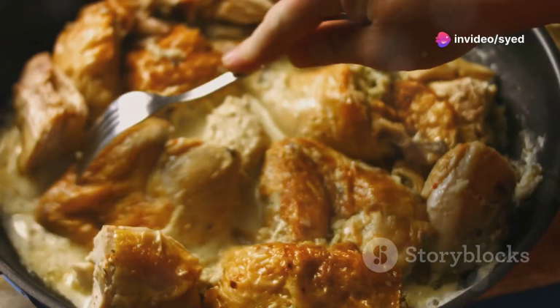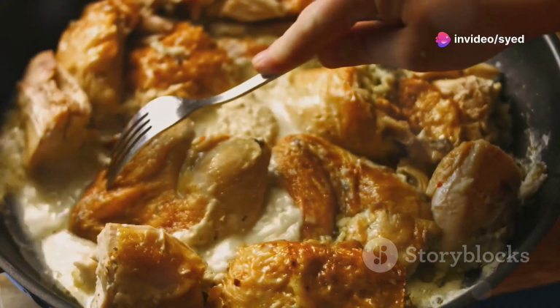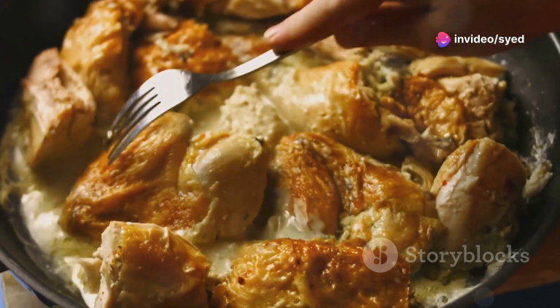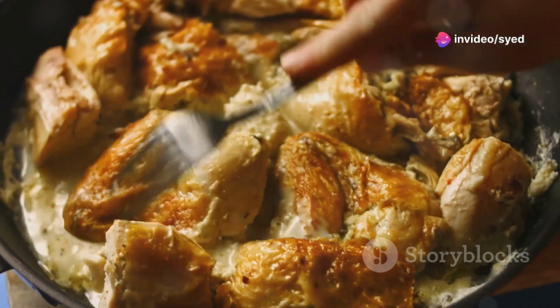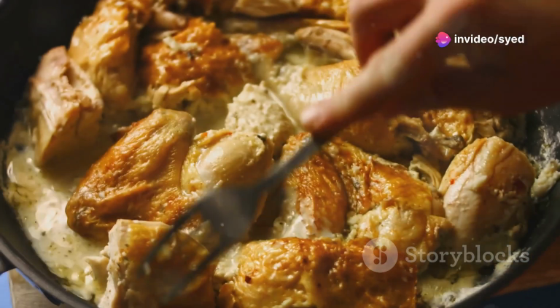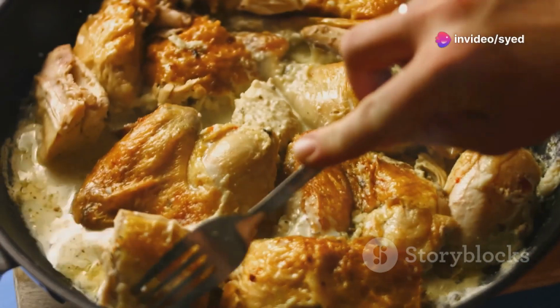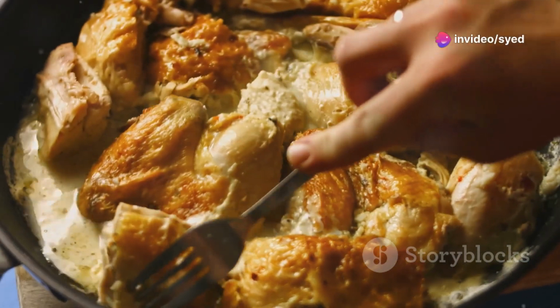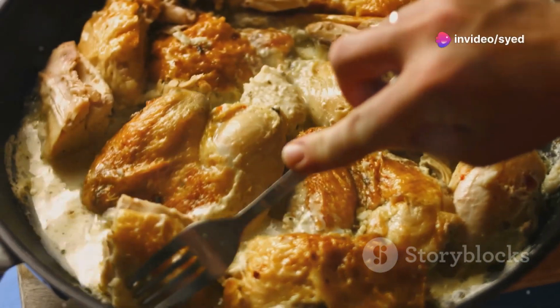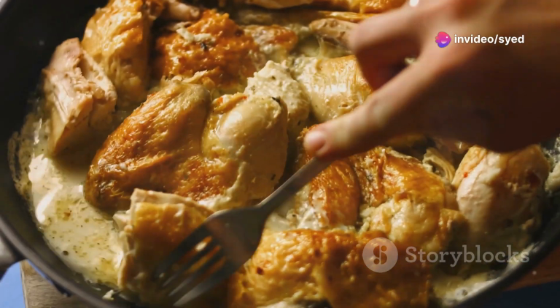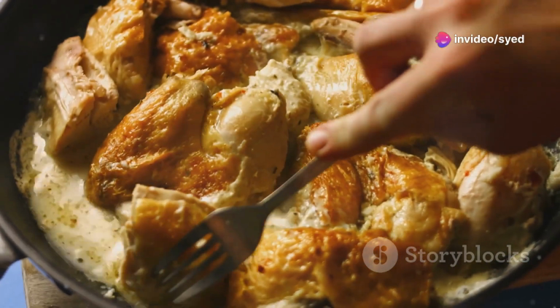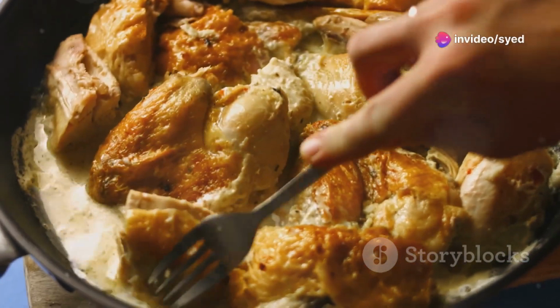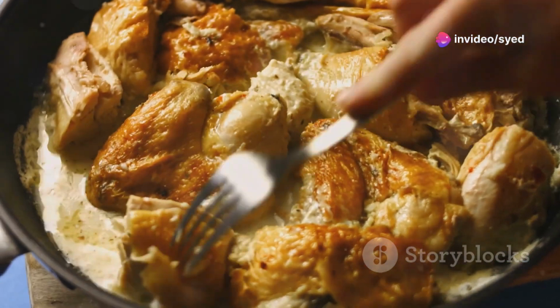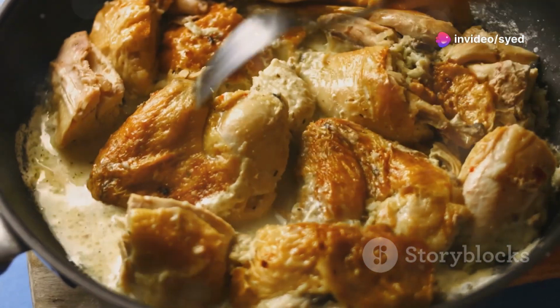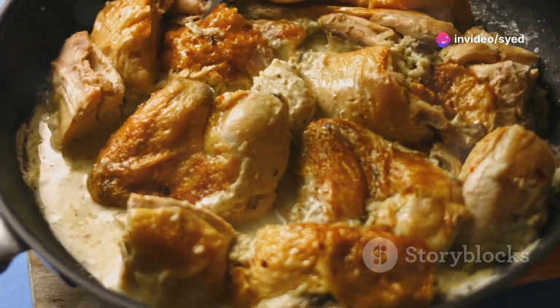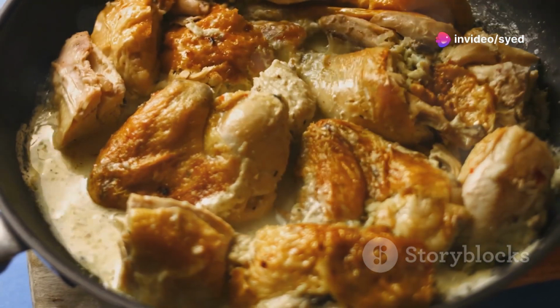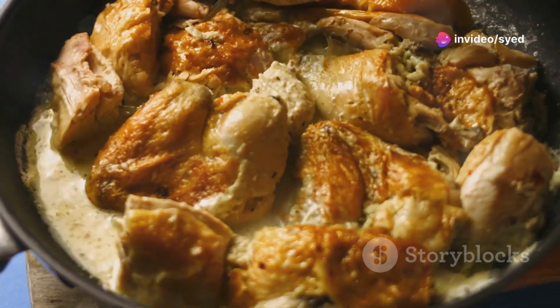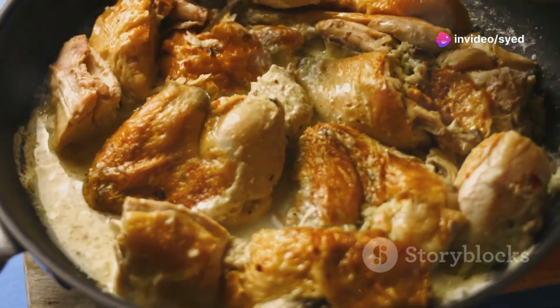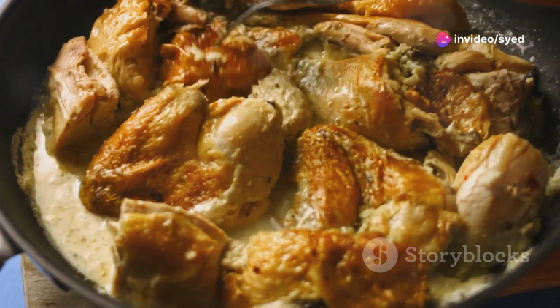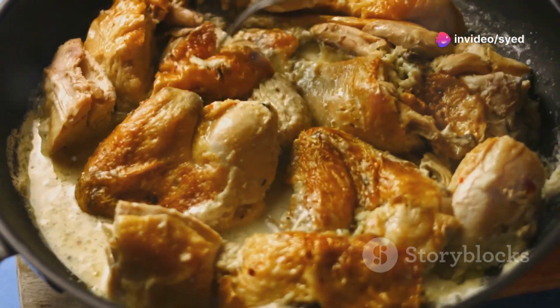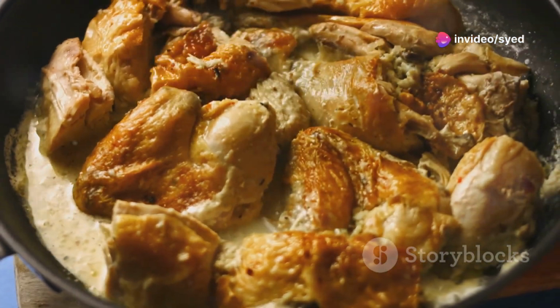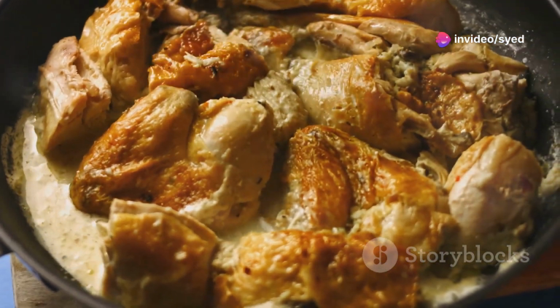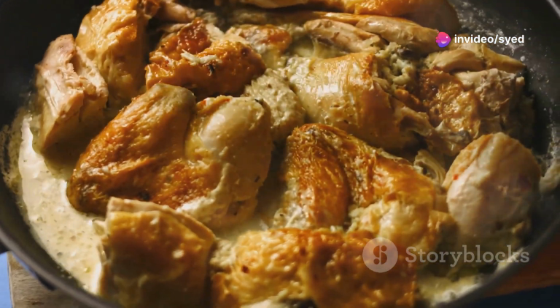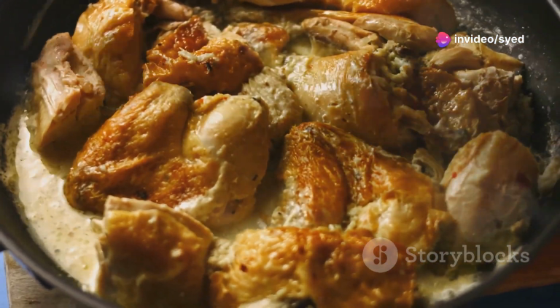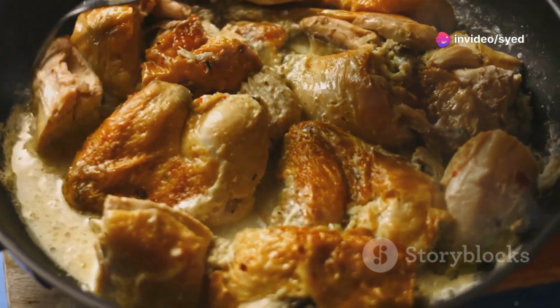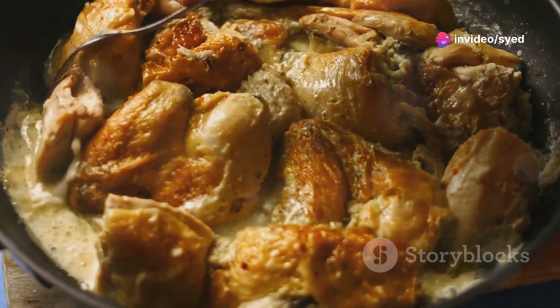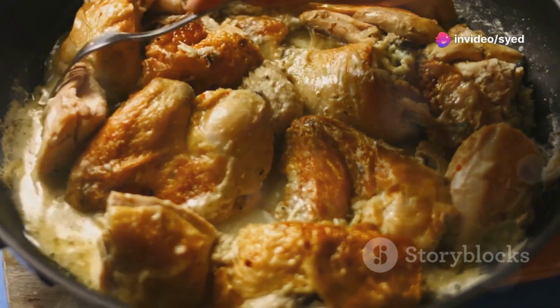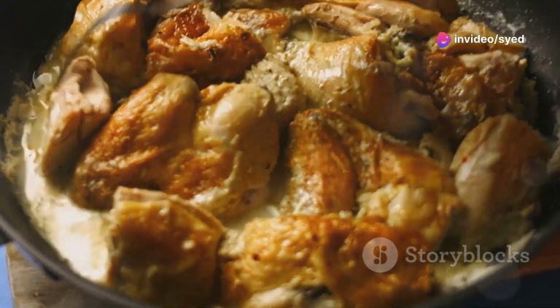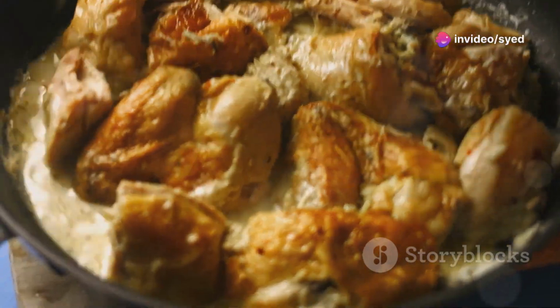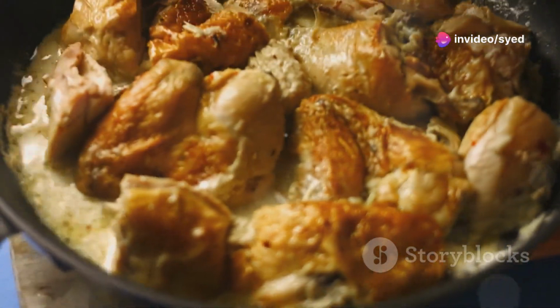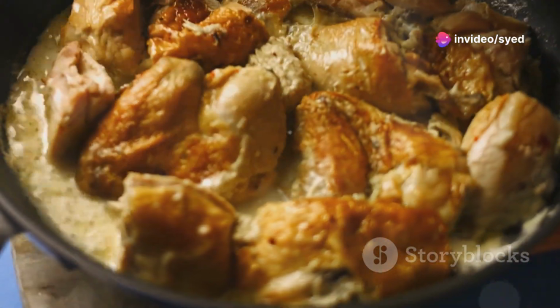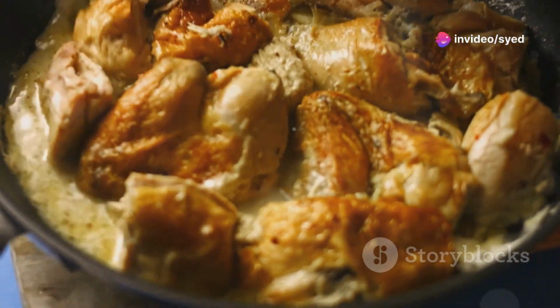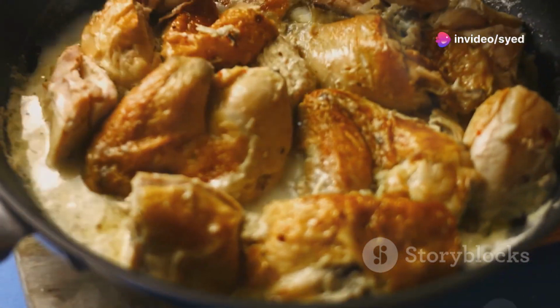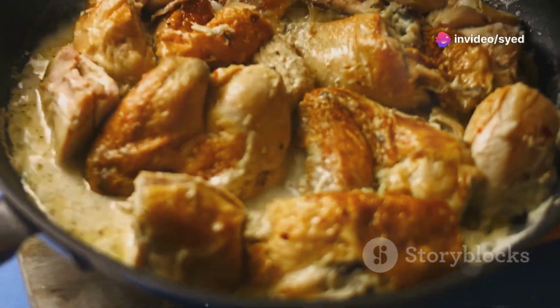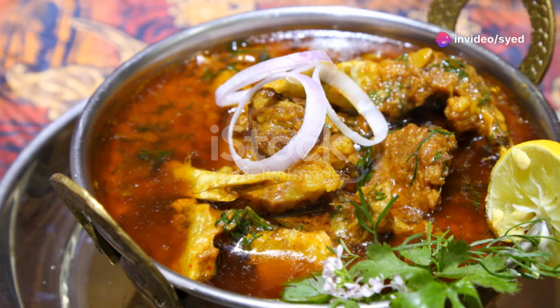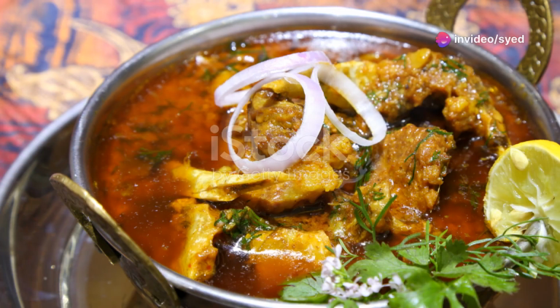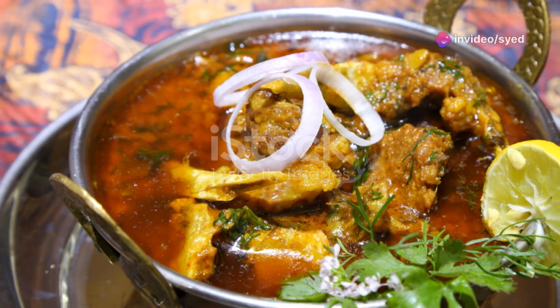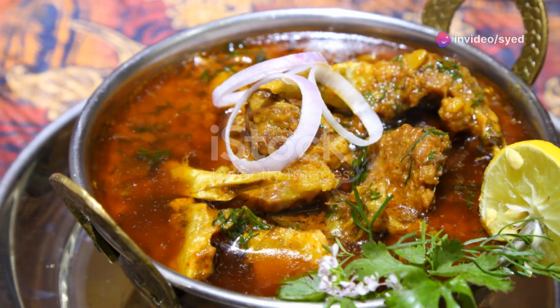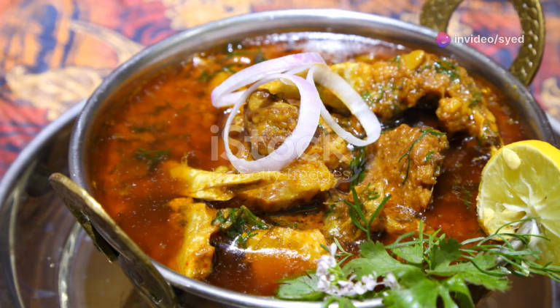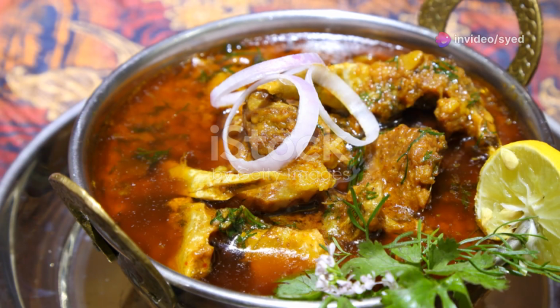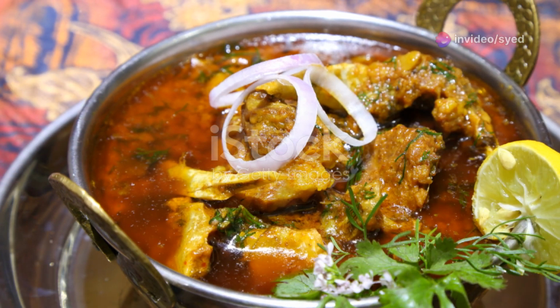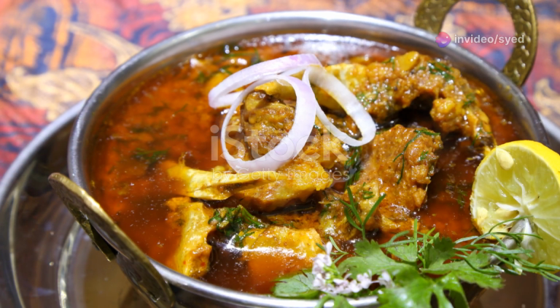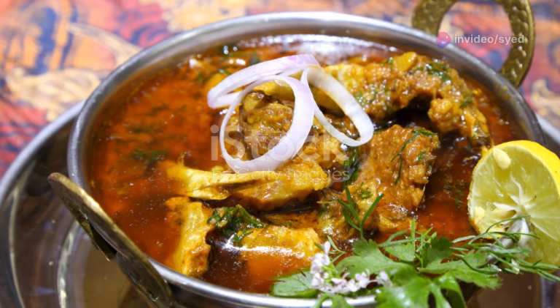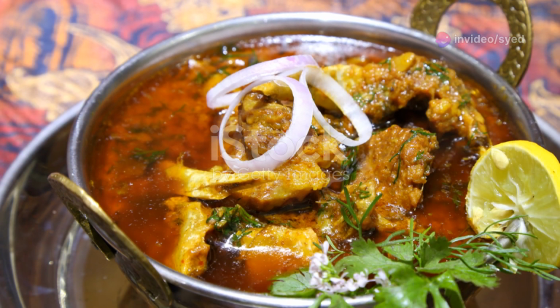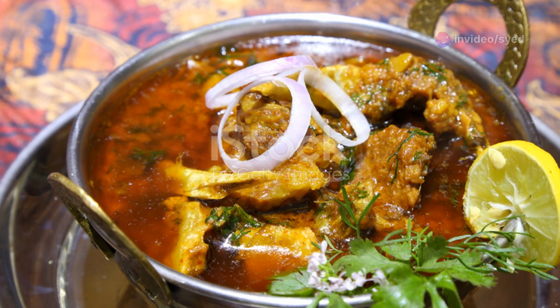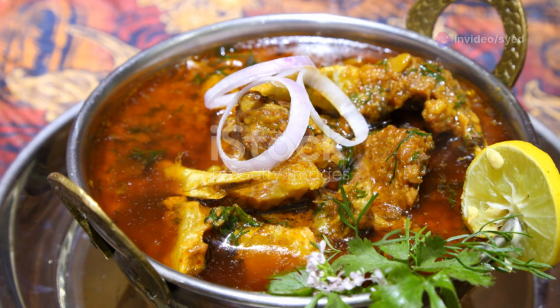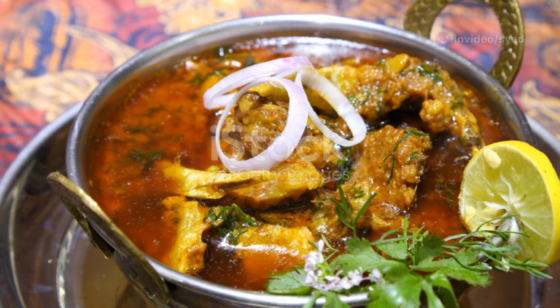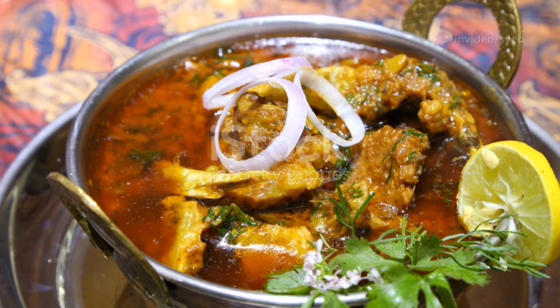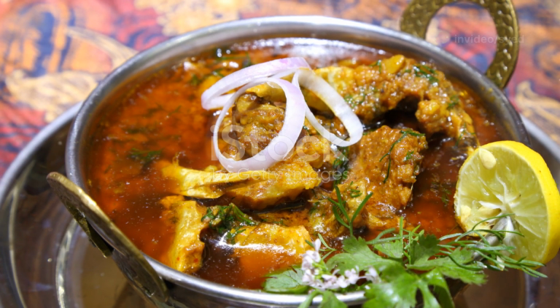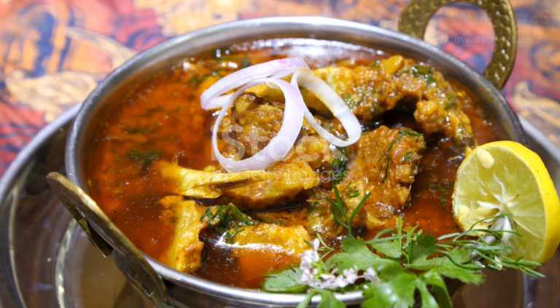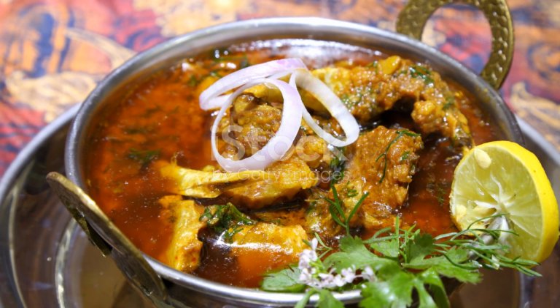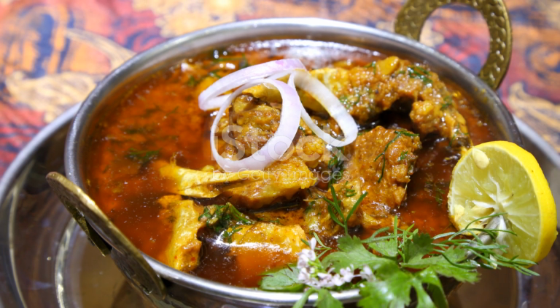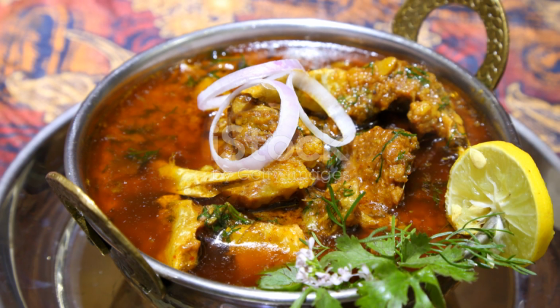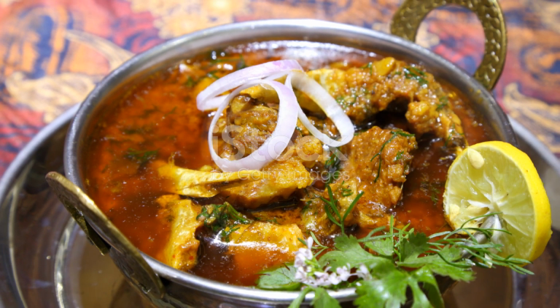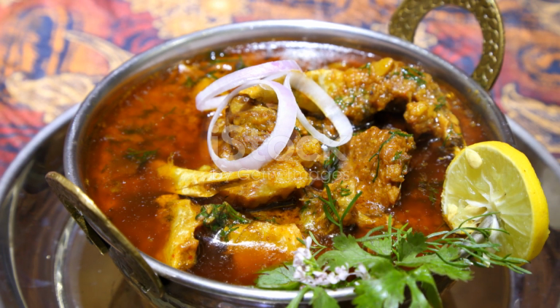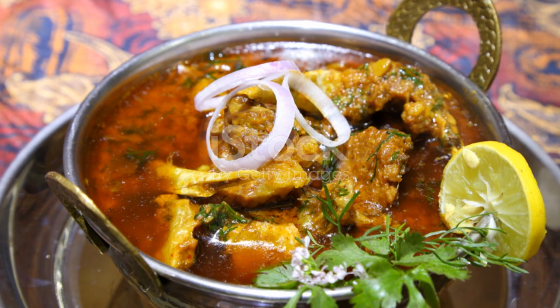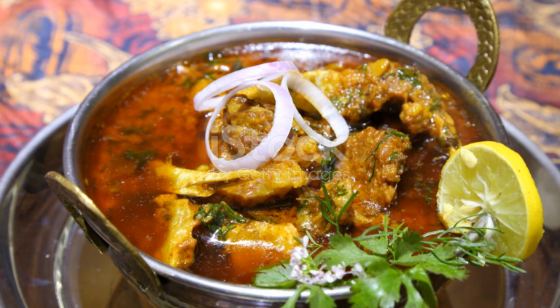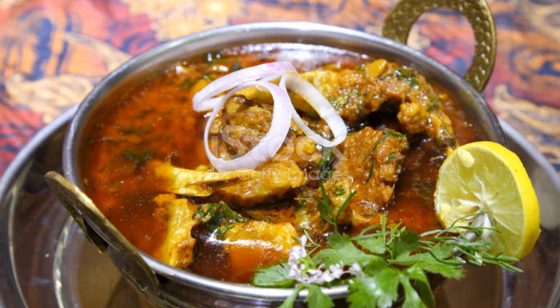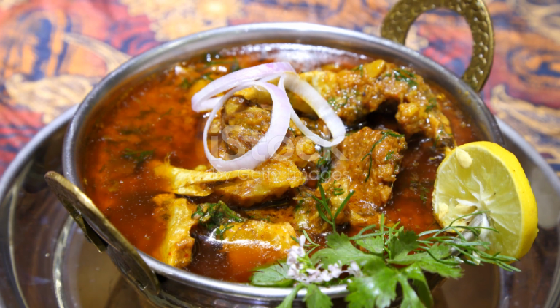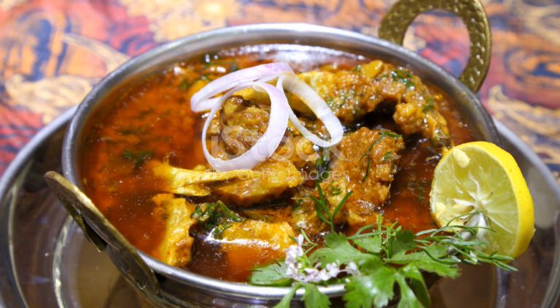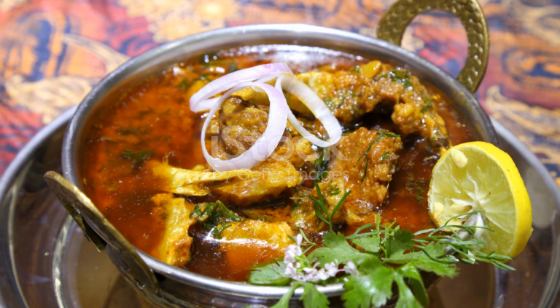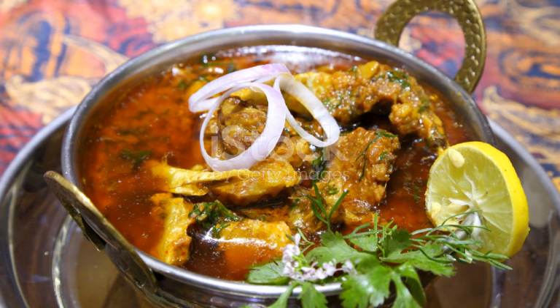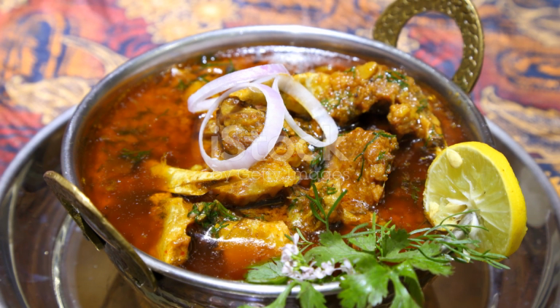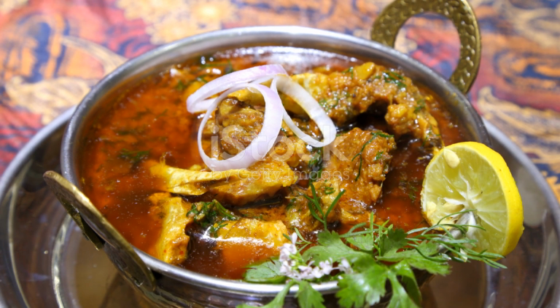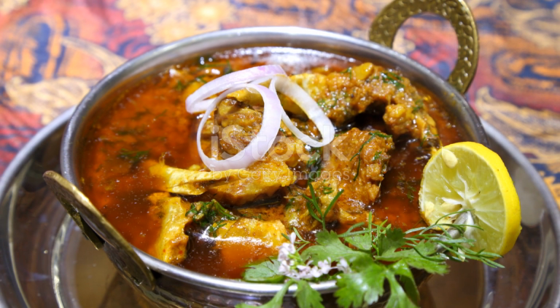Add your cooked chicken, garam masala, and kasuri methi. Pour in heavy cream and let it simmer for 10-15 minutes.